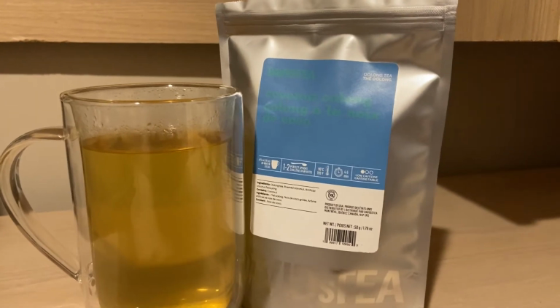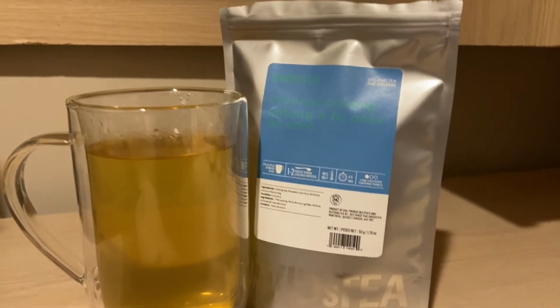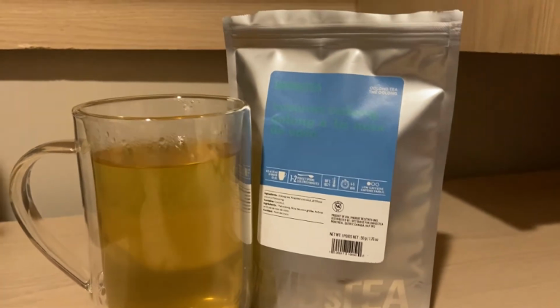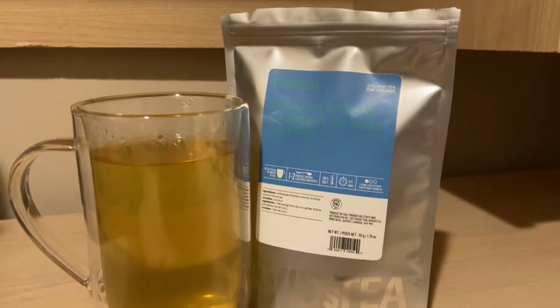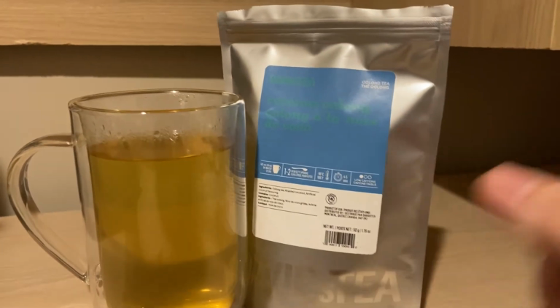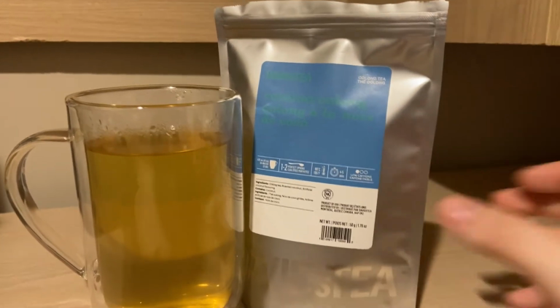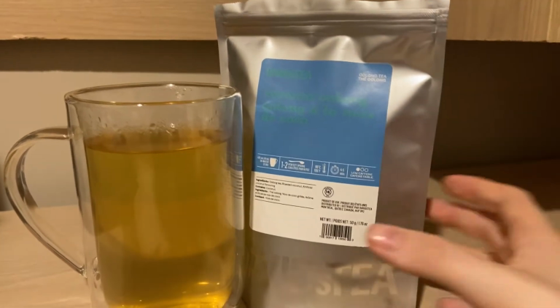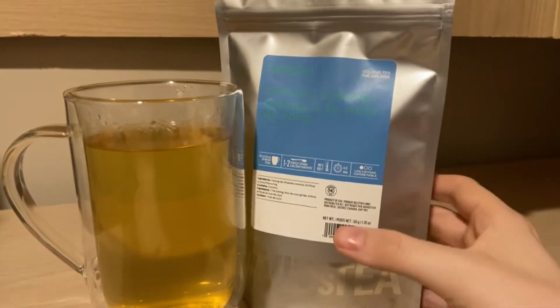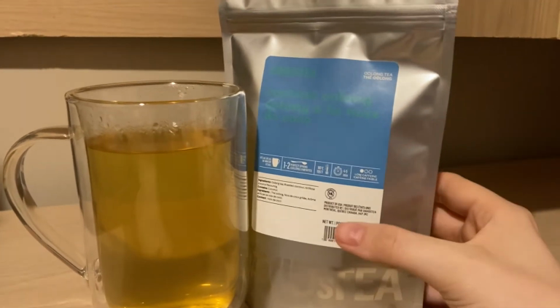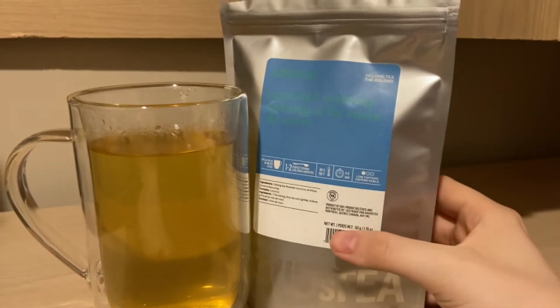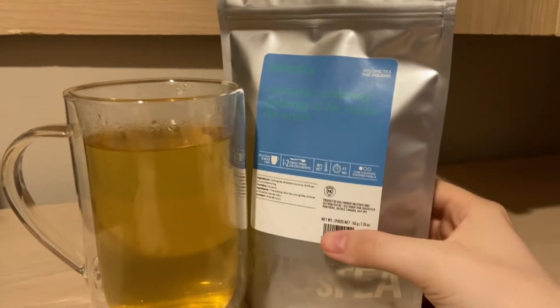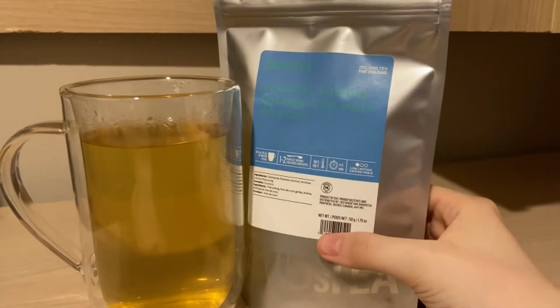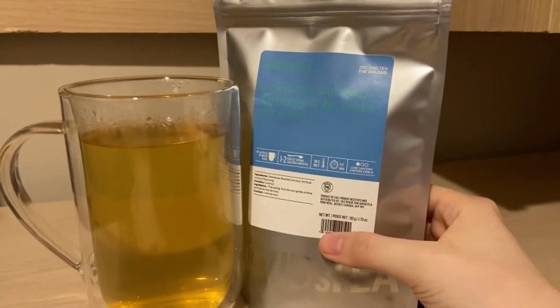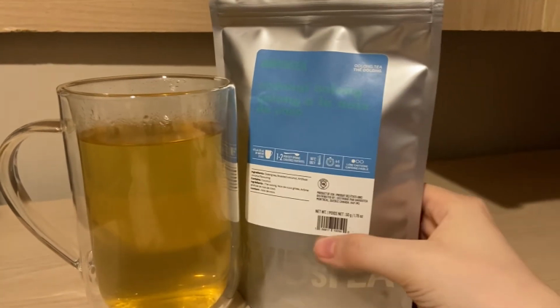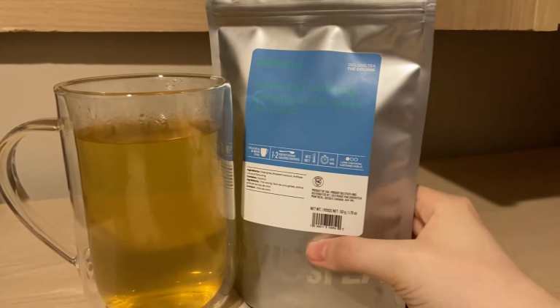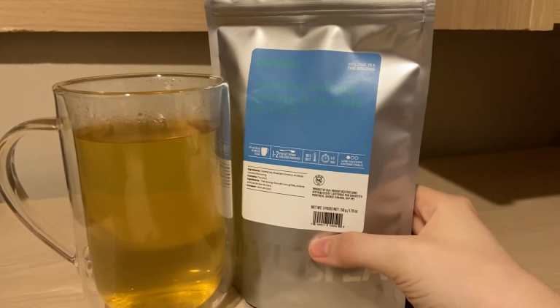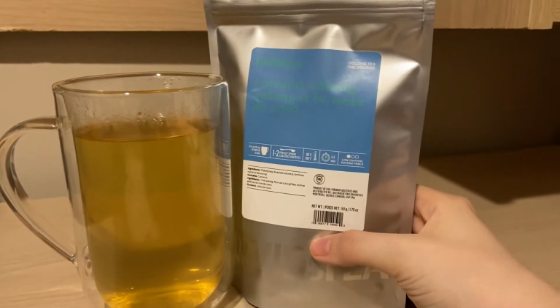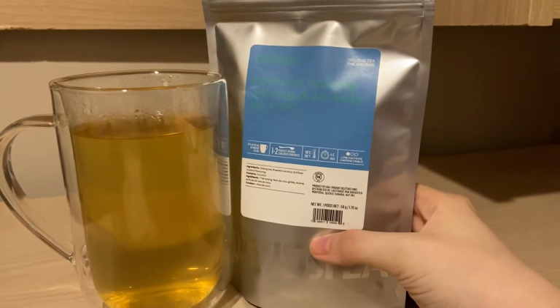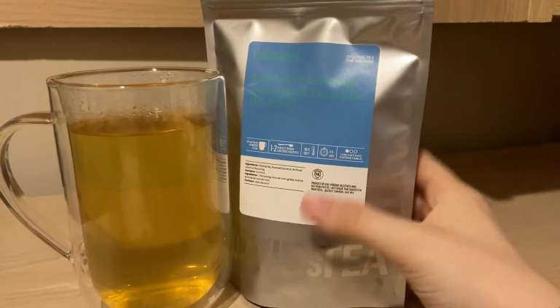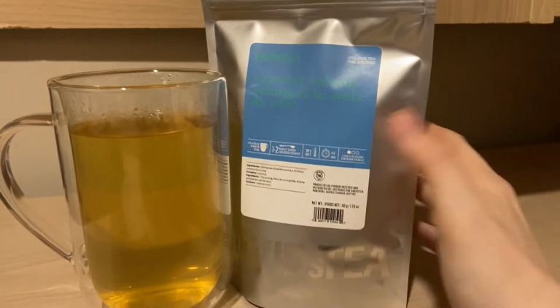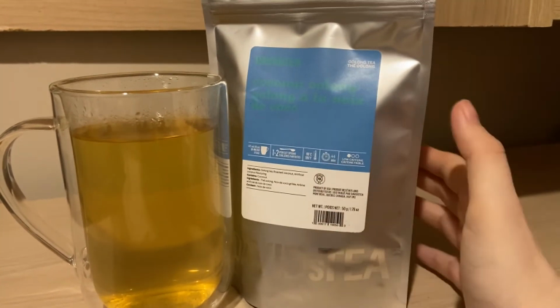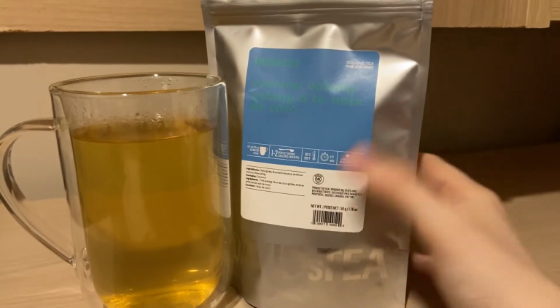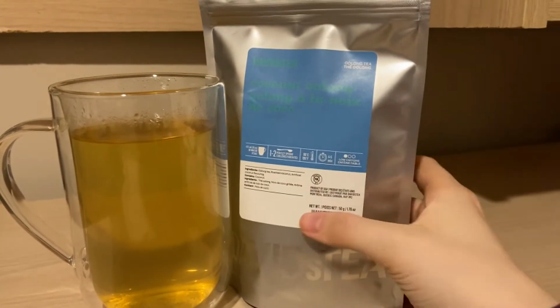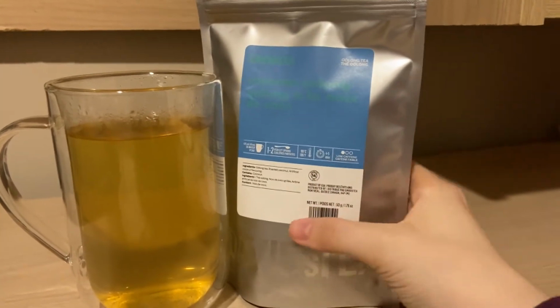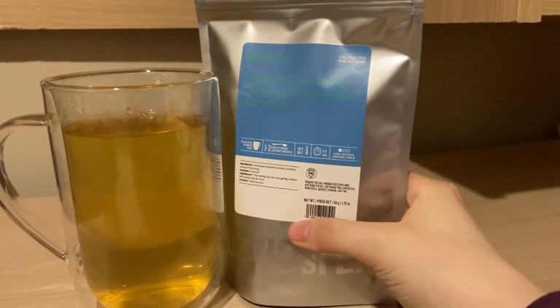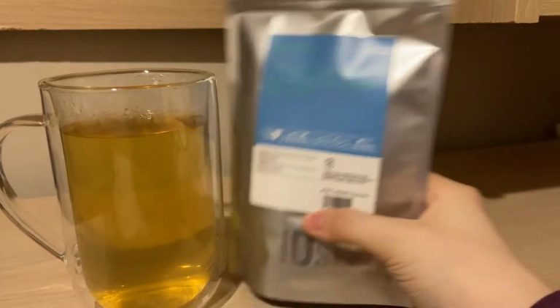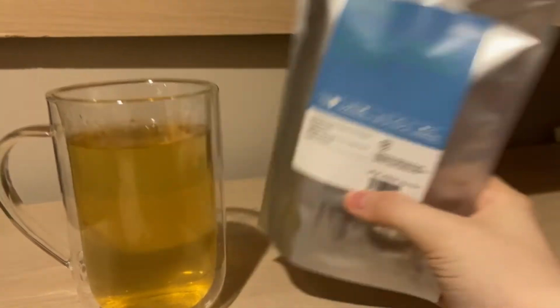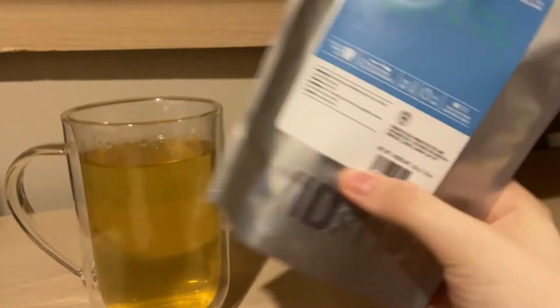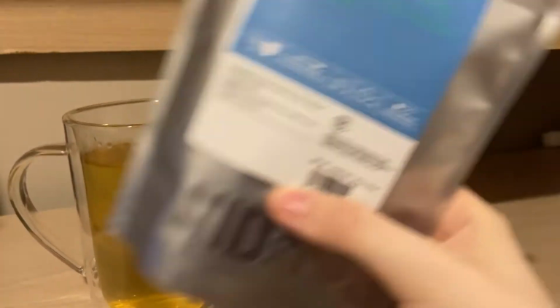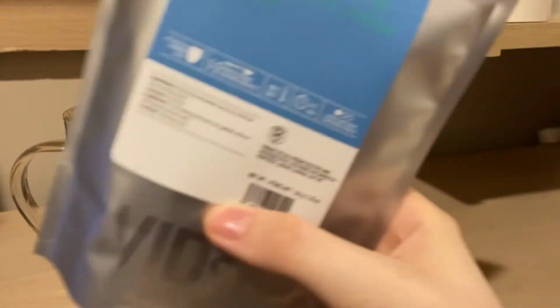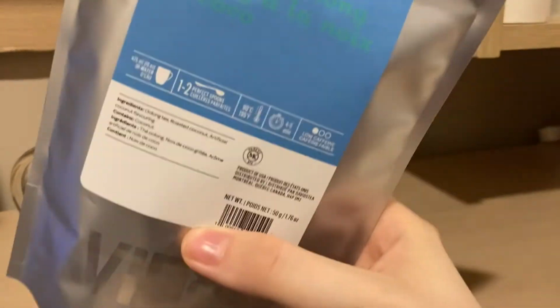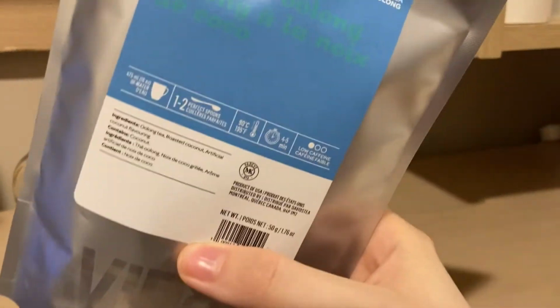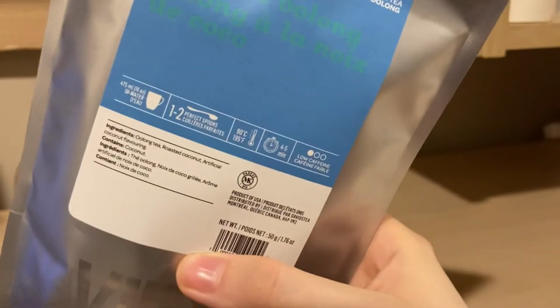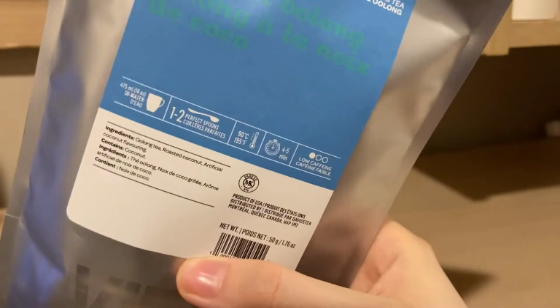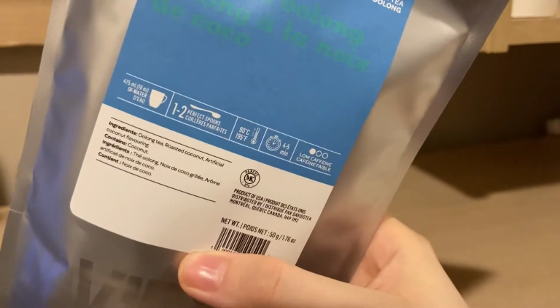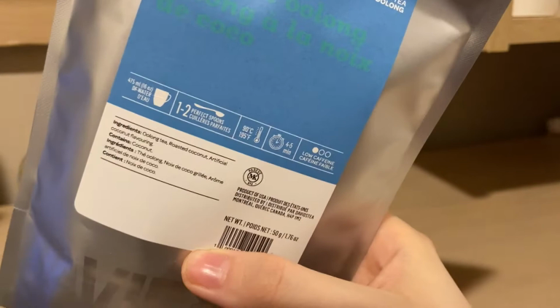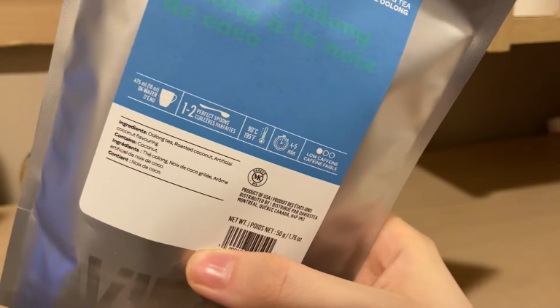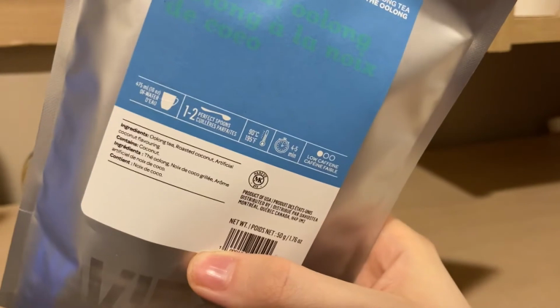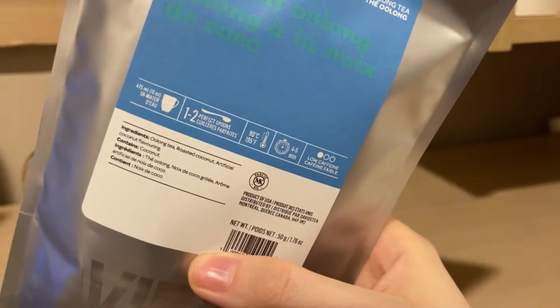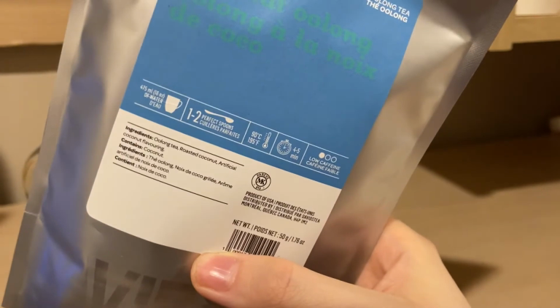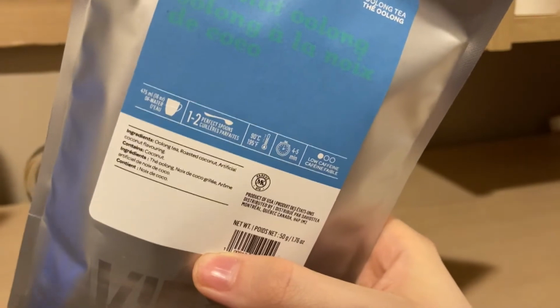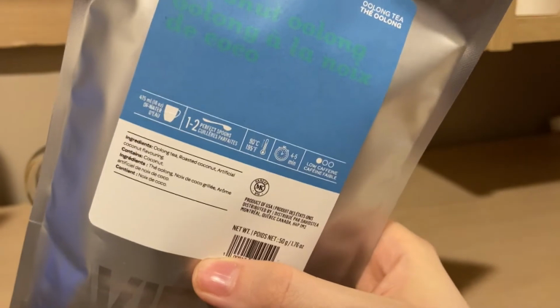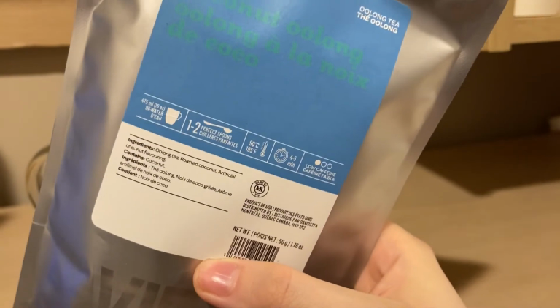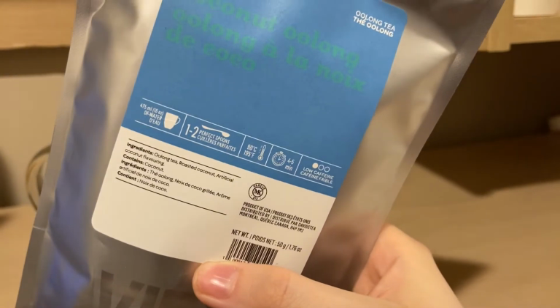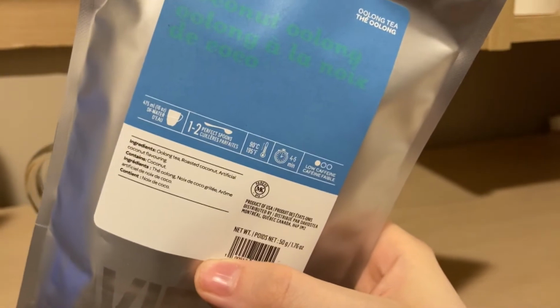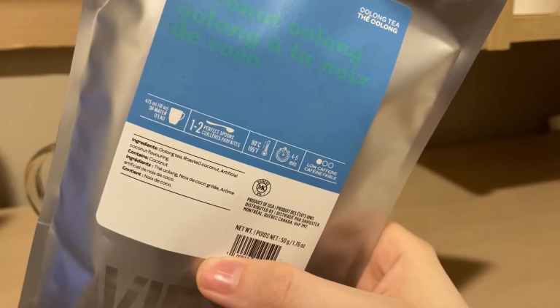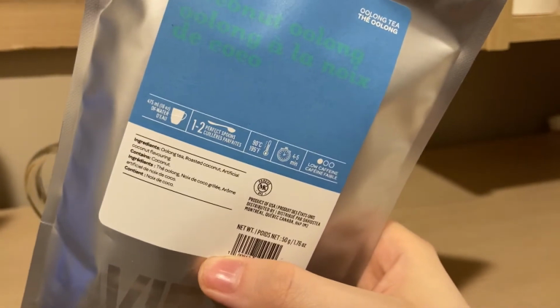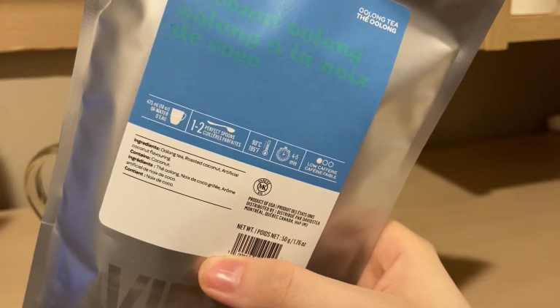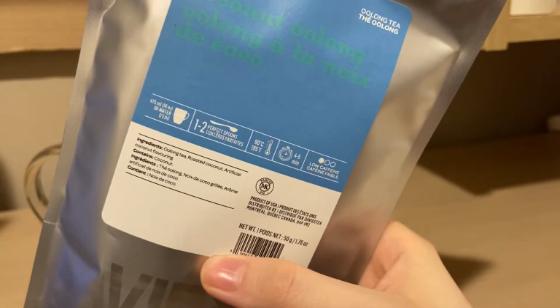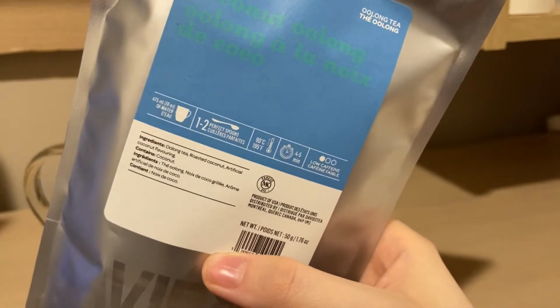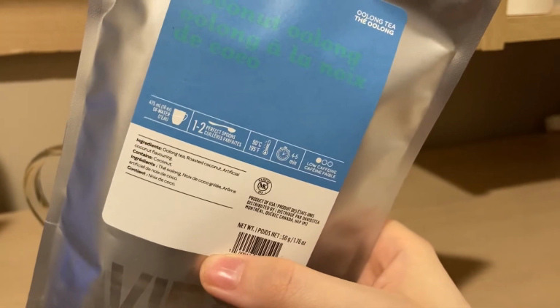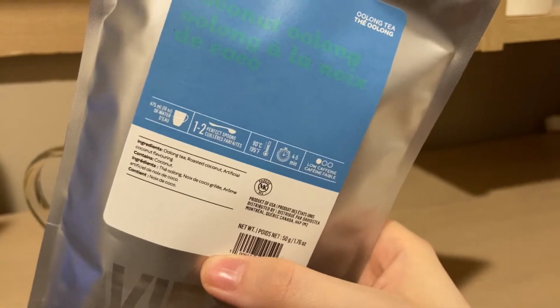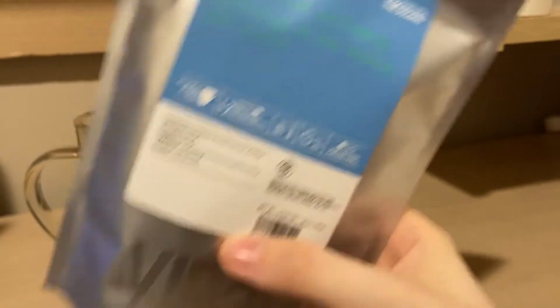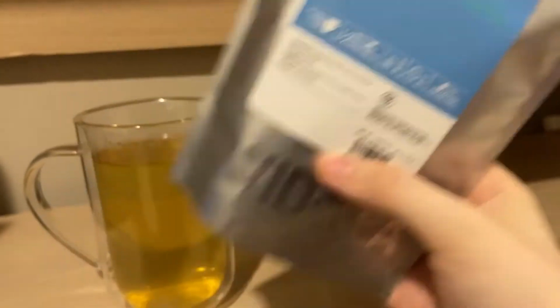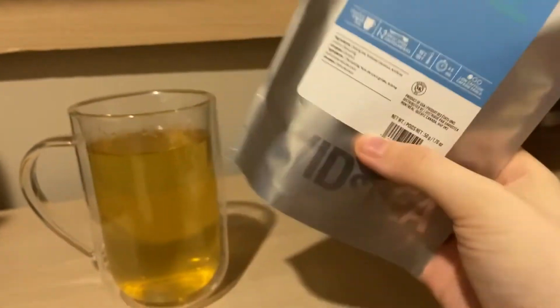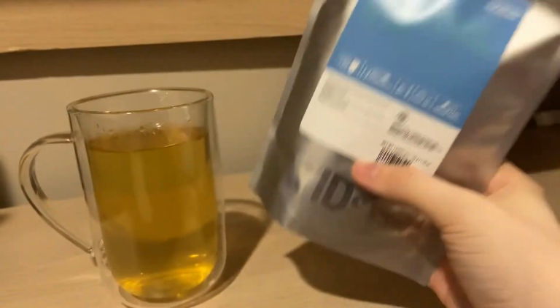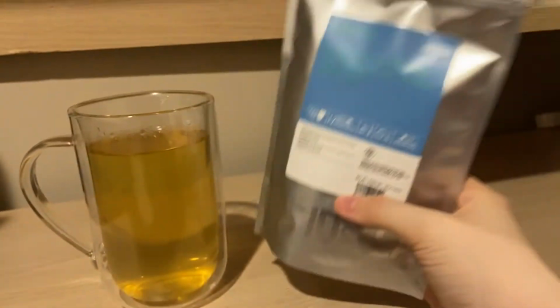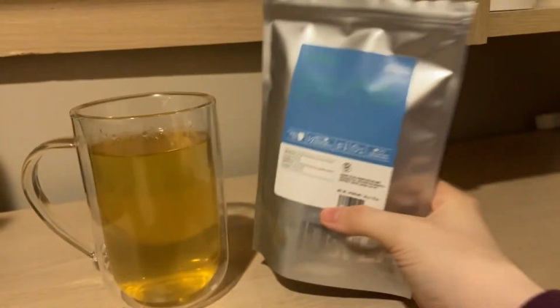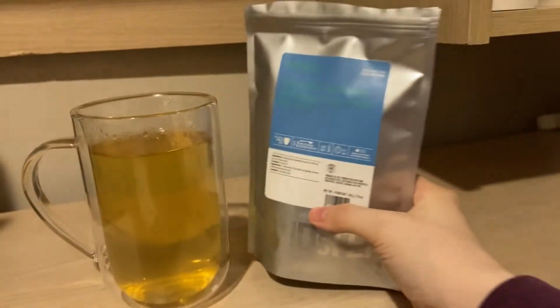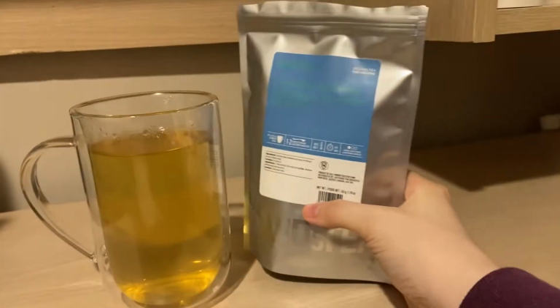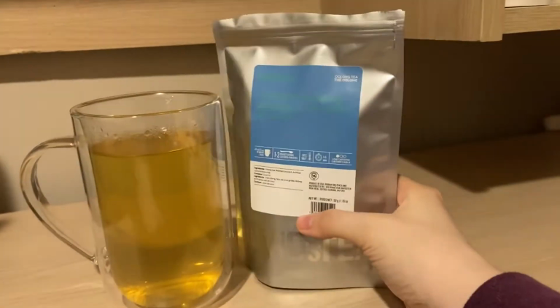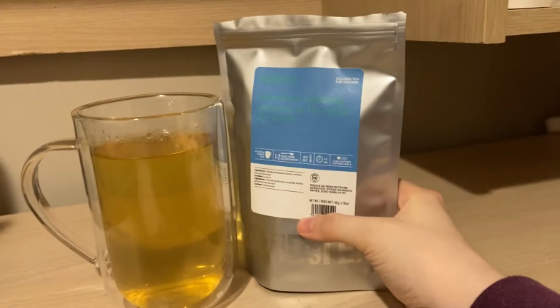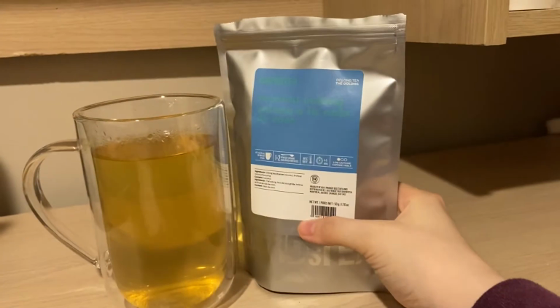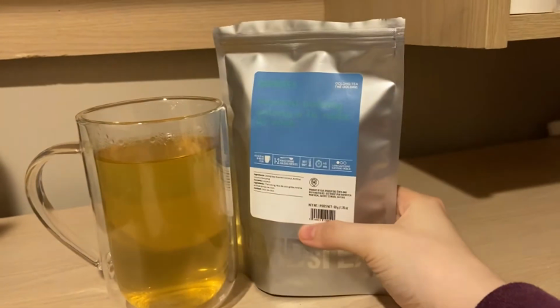The ingredients in this one are literally three or four ingredients: oolong tea, roasted coconut, and artificial coconut flavoring.